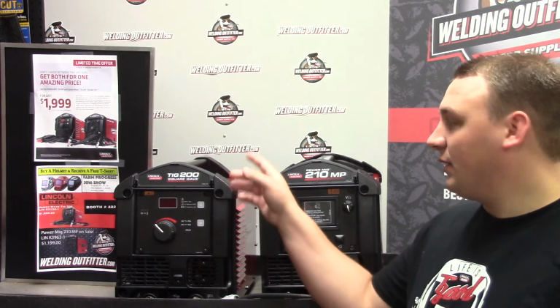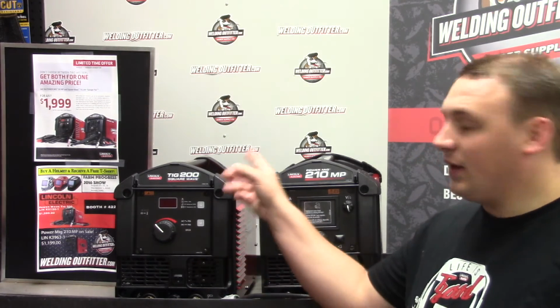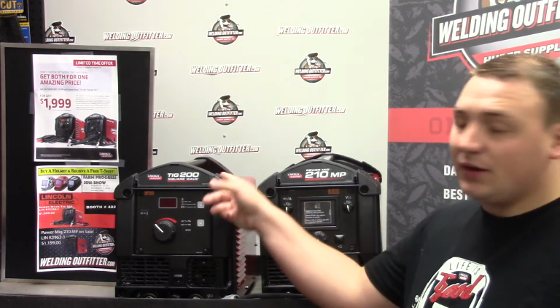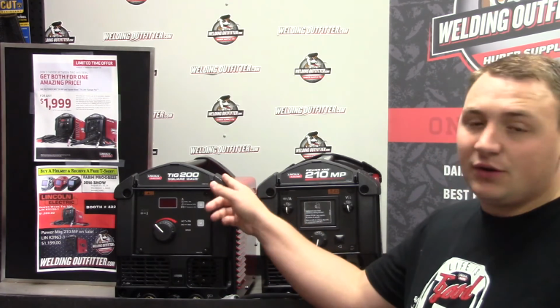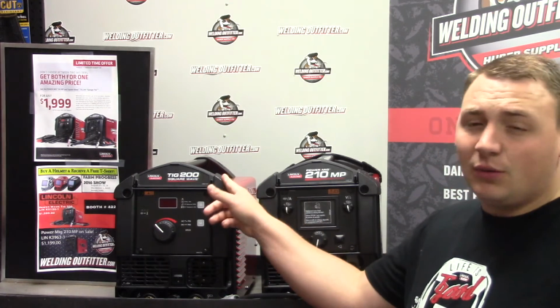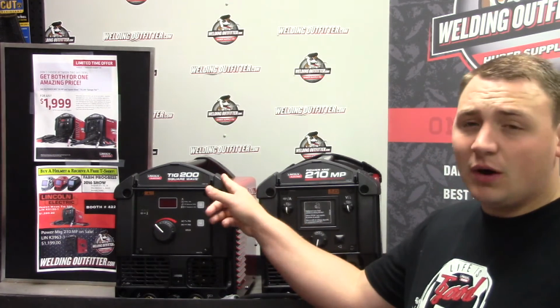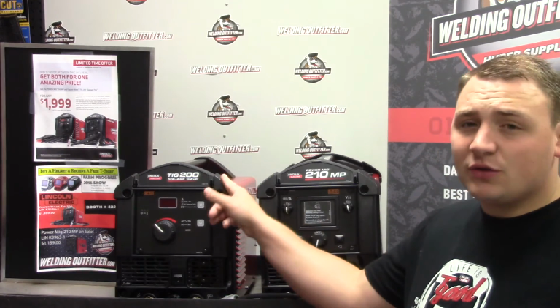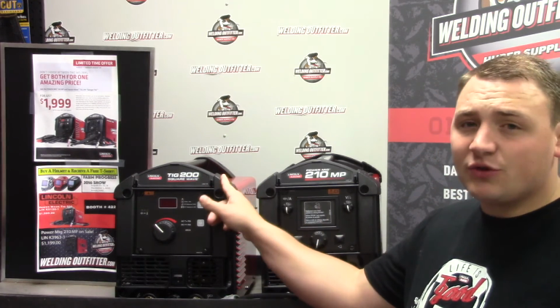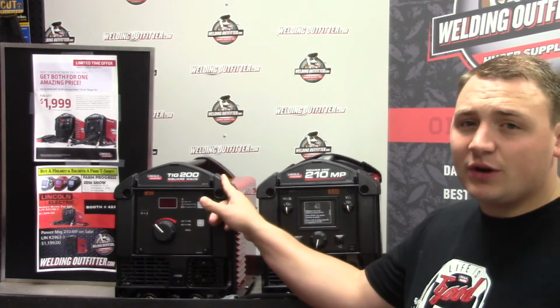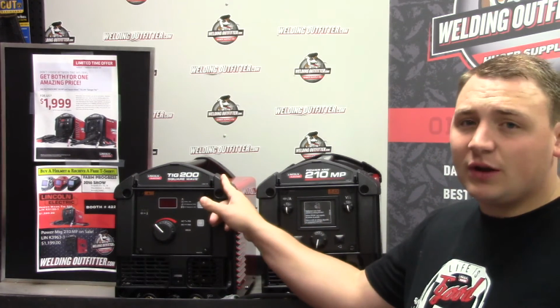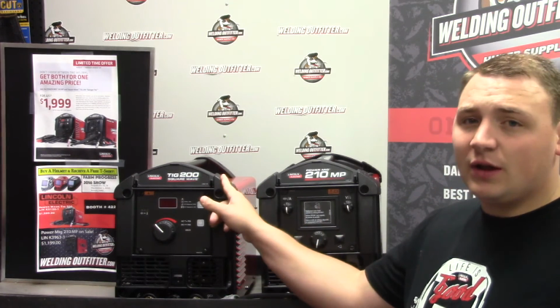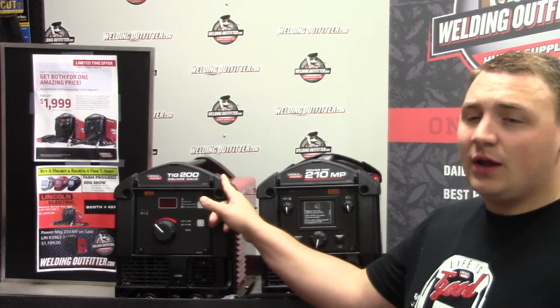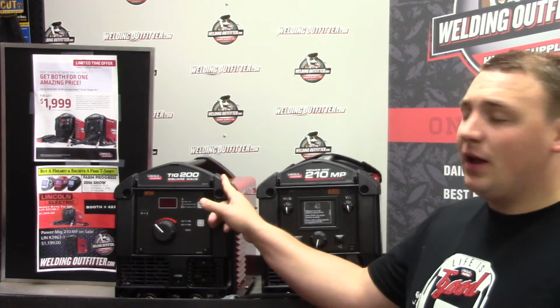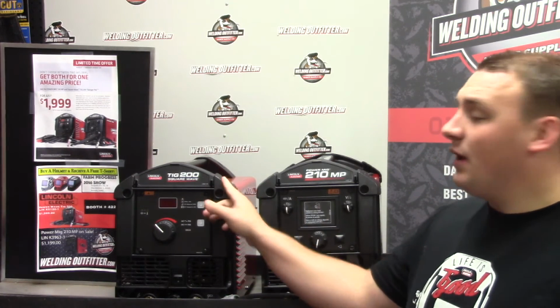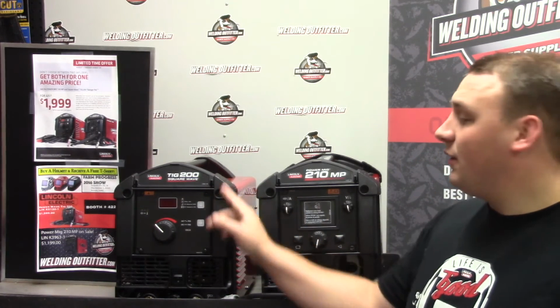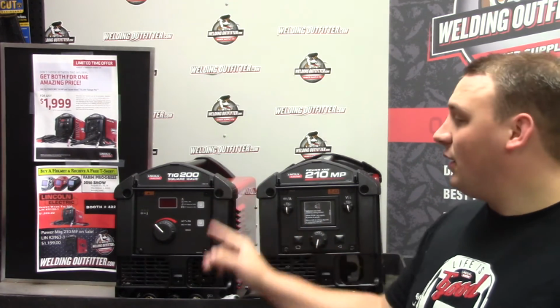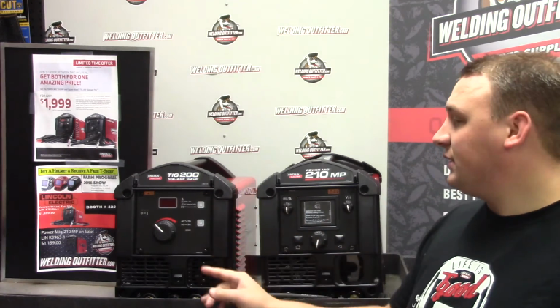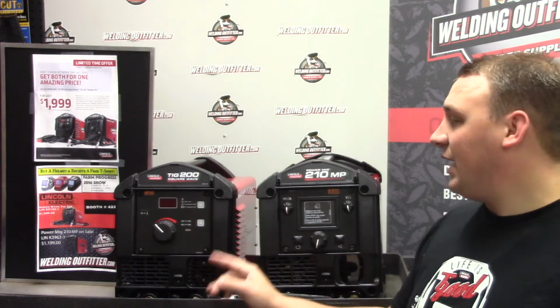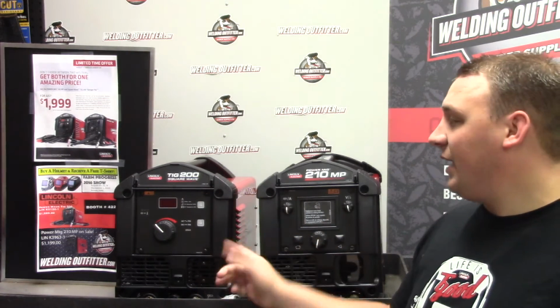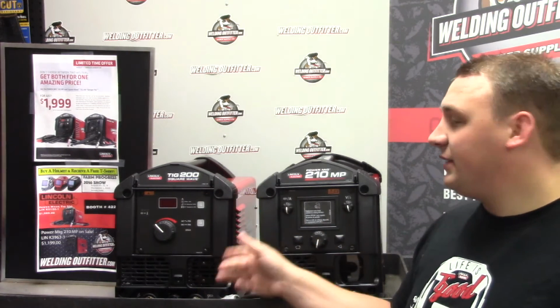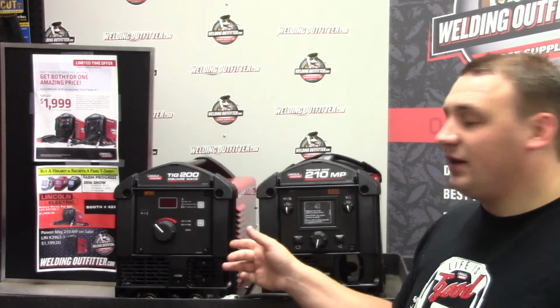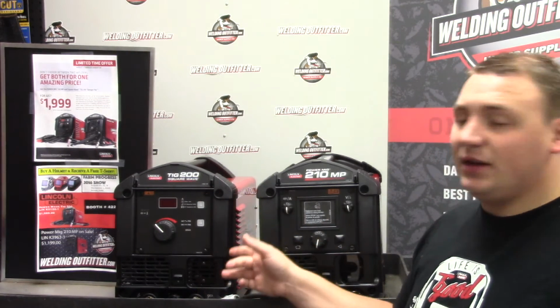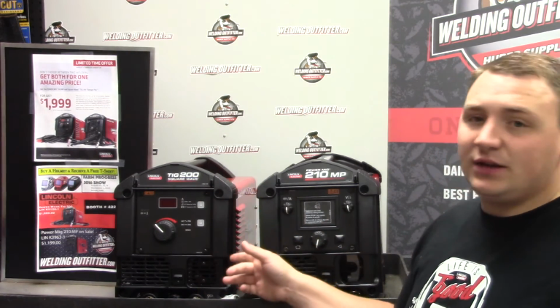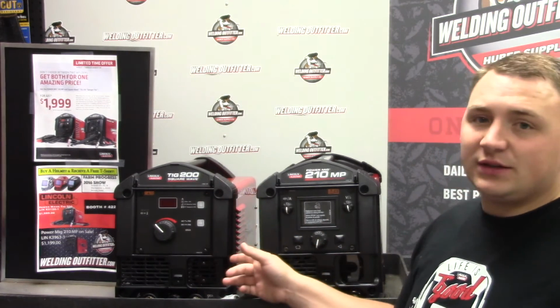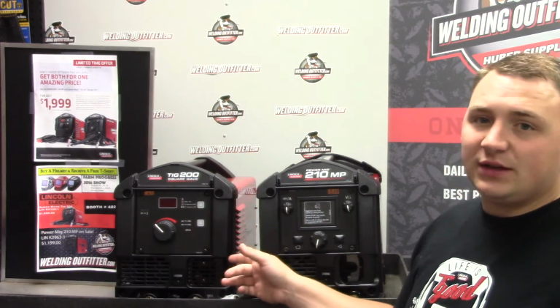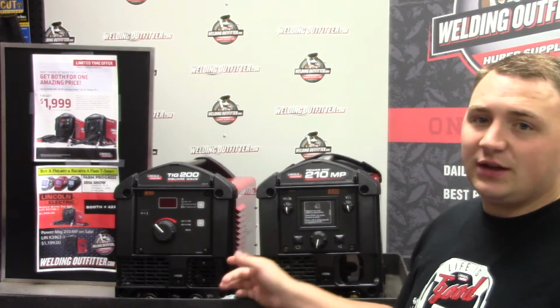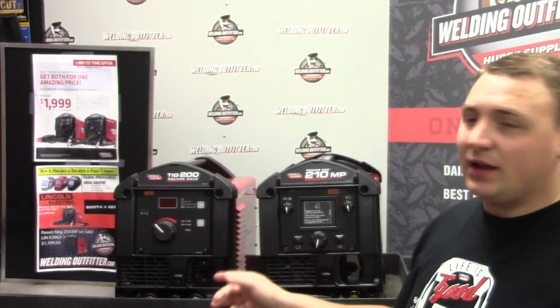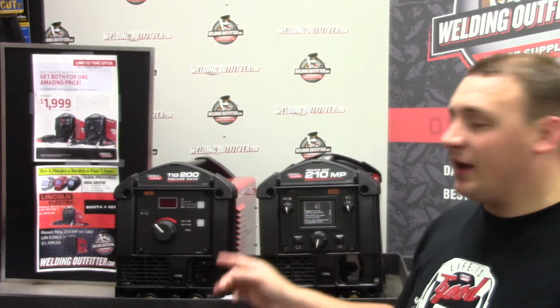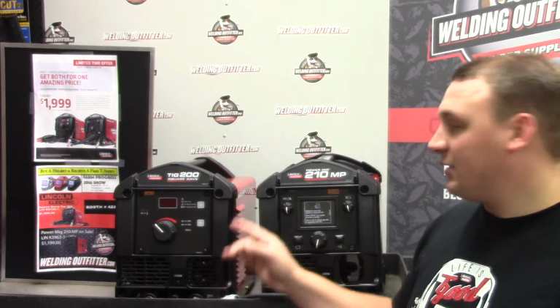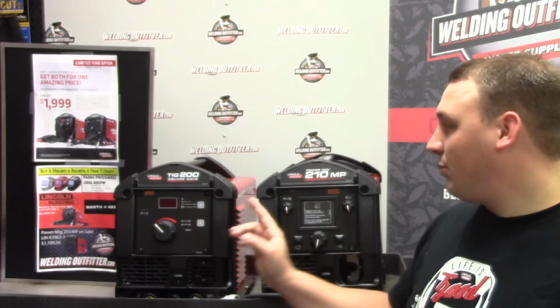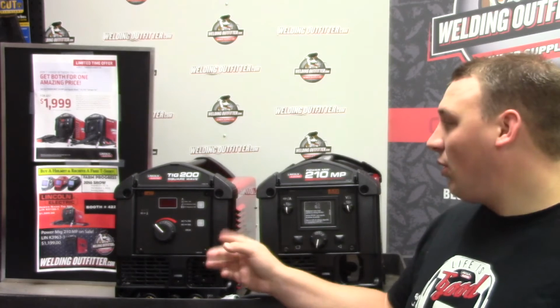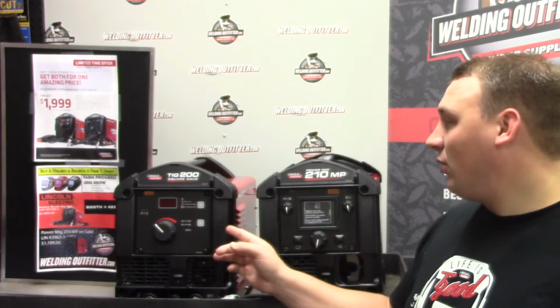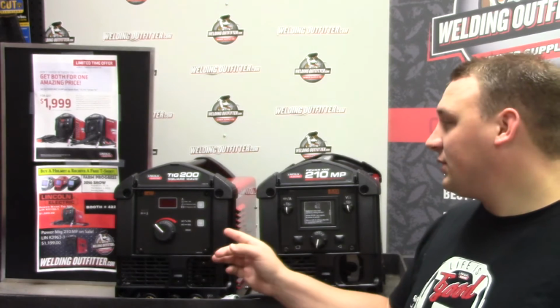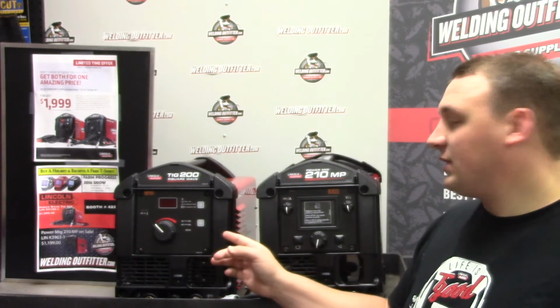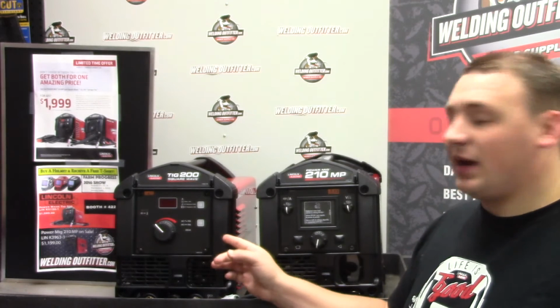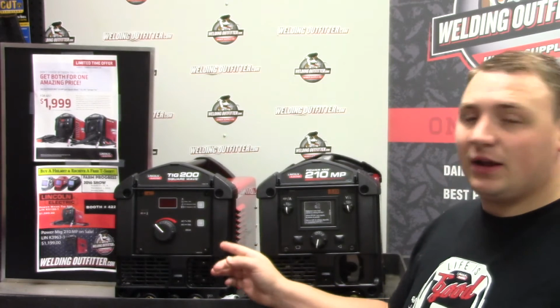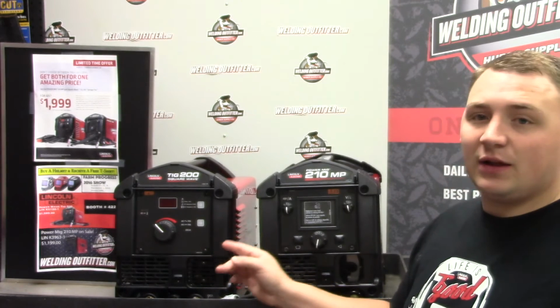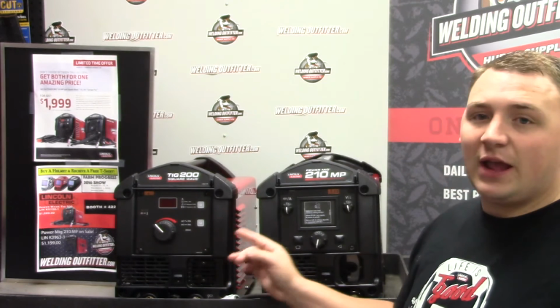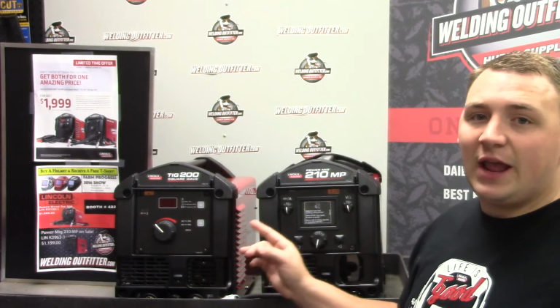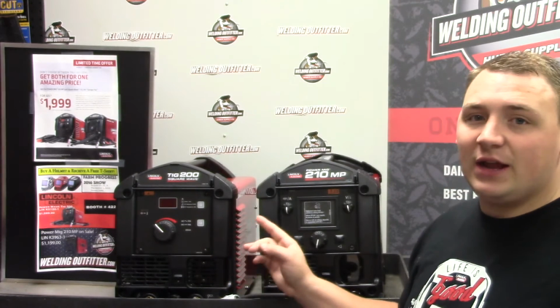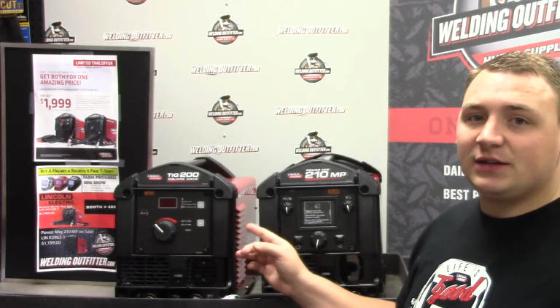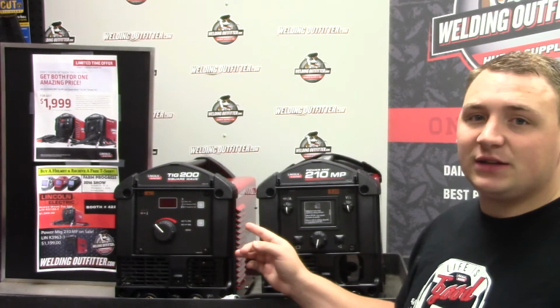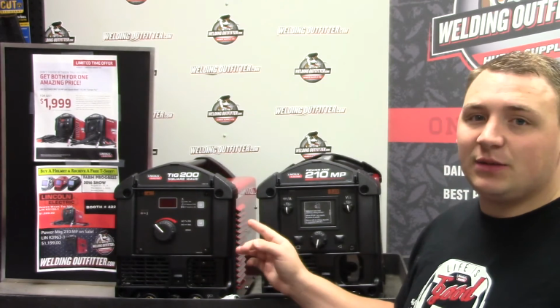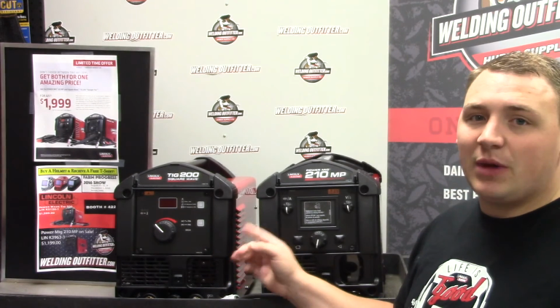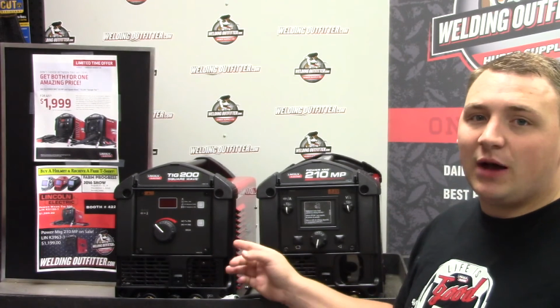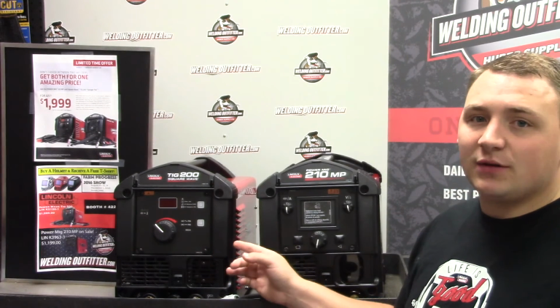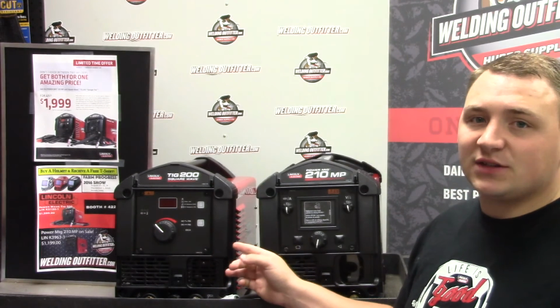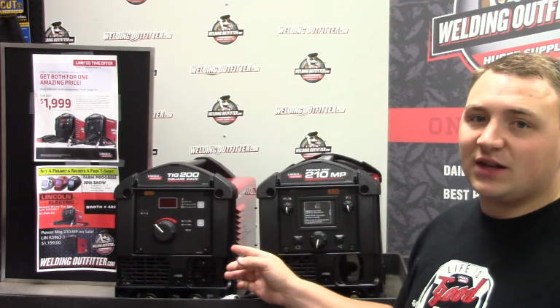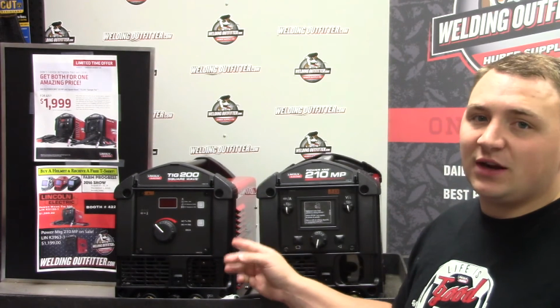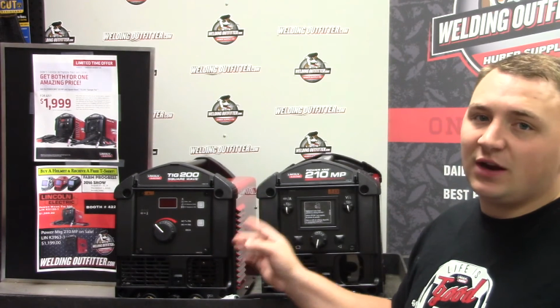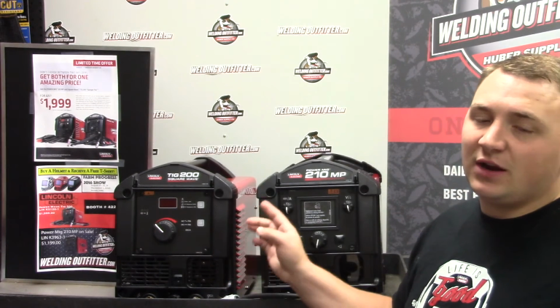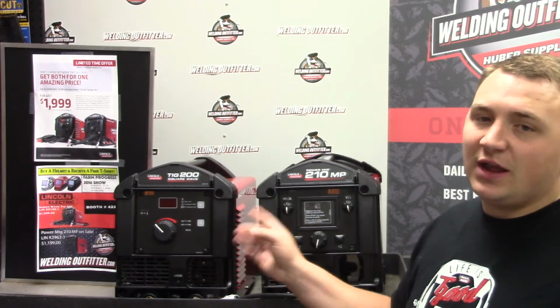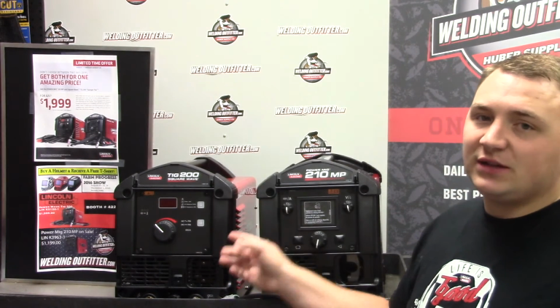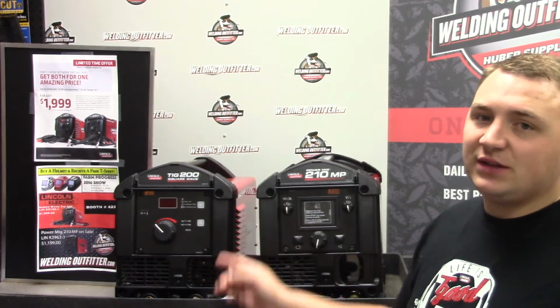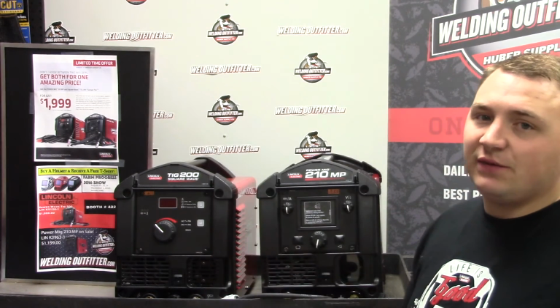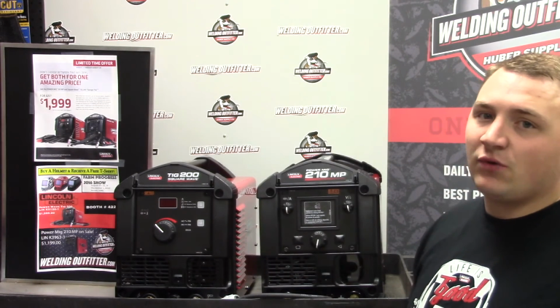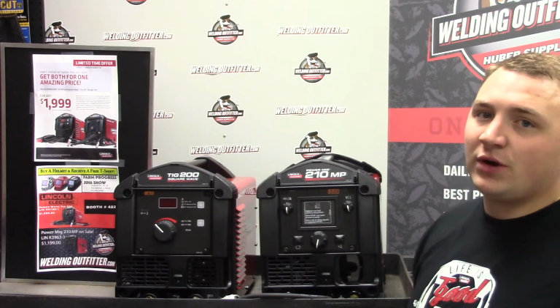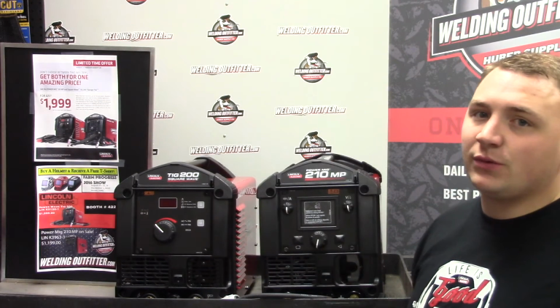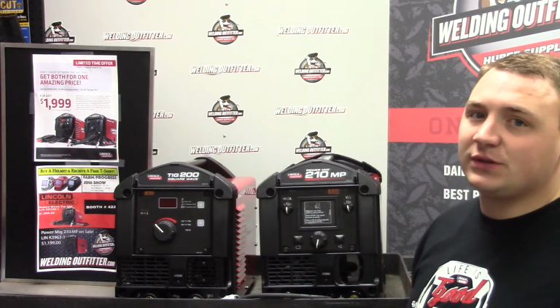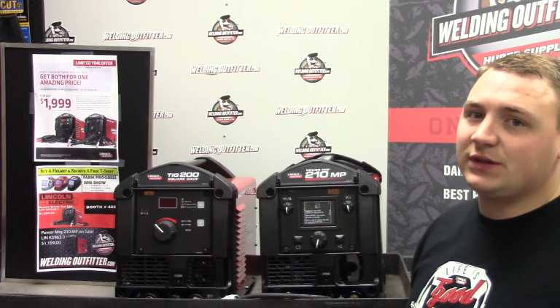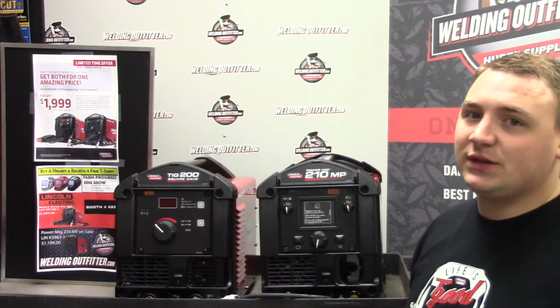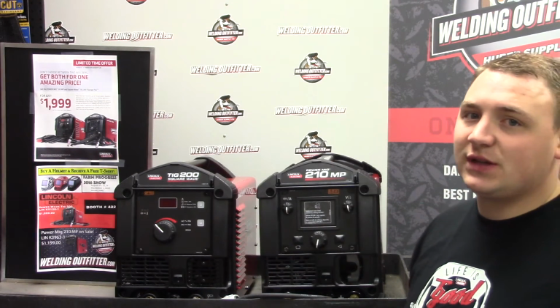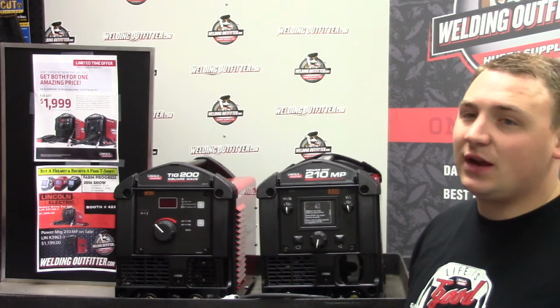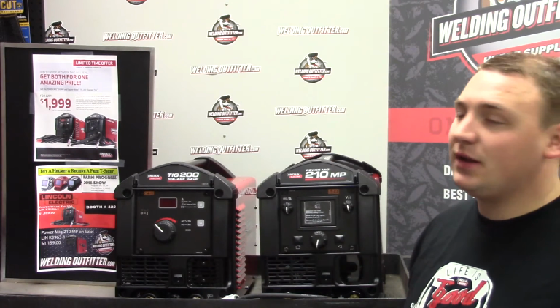The TIG 200 does AC/DC. It has a pulse setting, AC balance setting, and AC frequency setting.